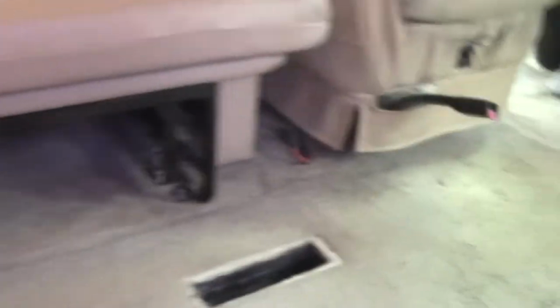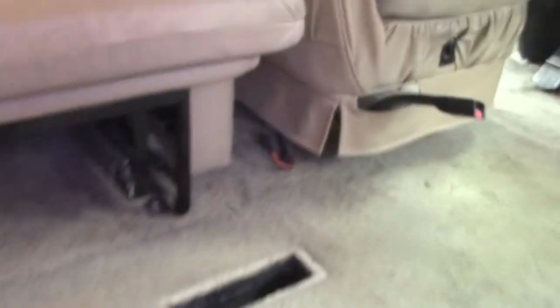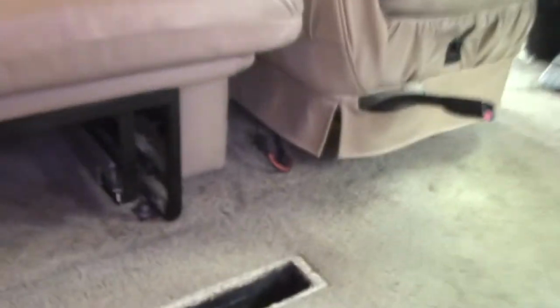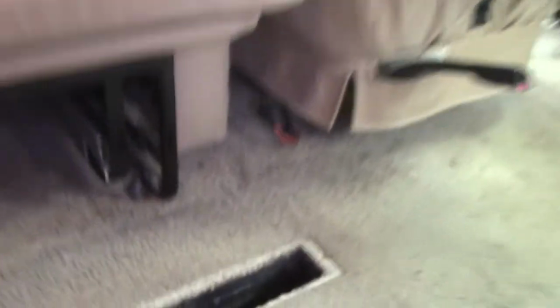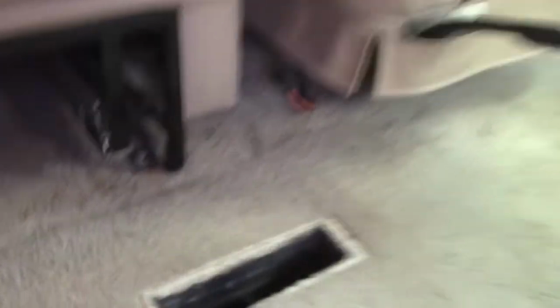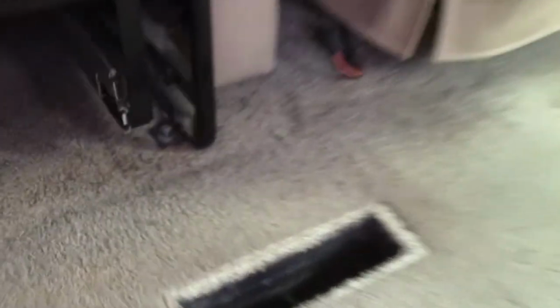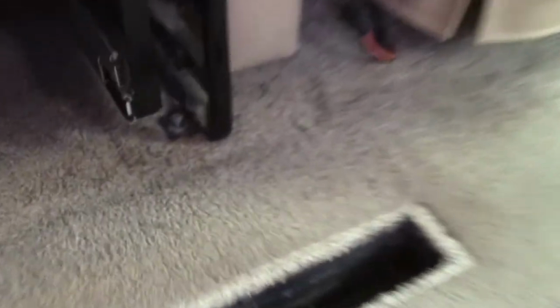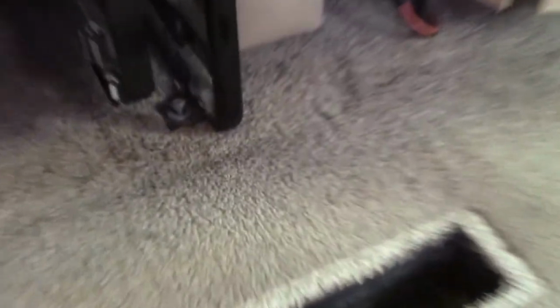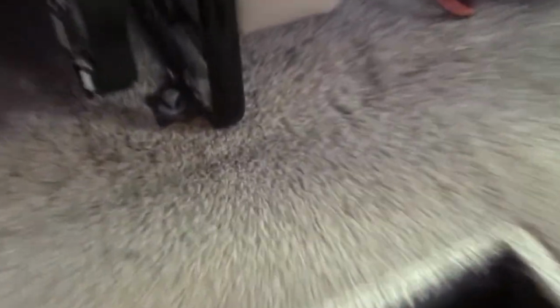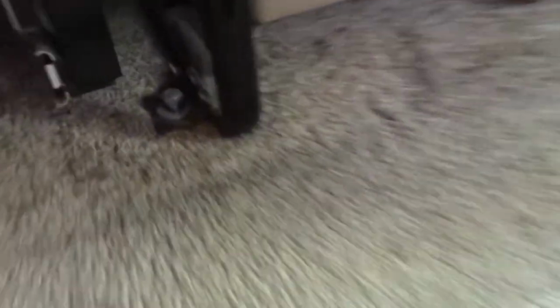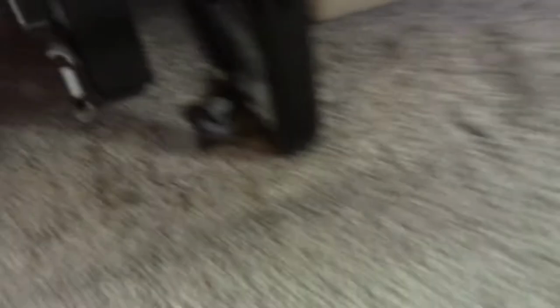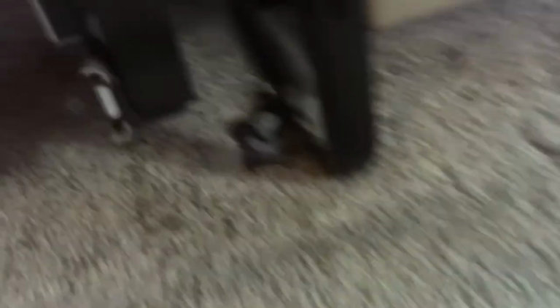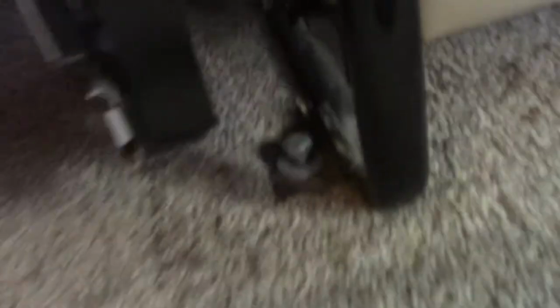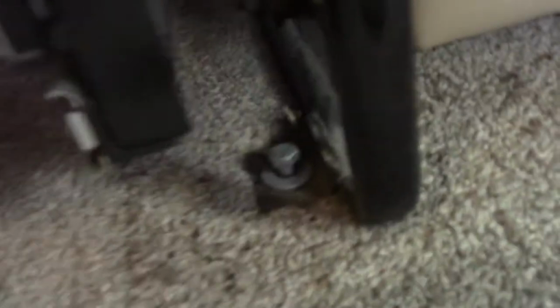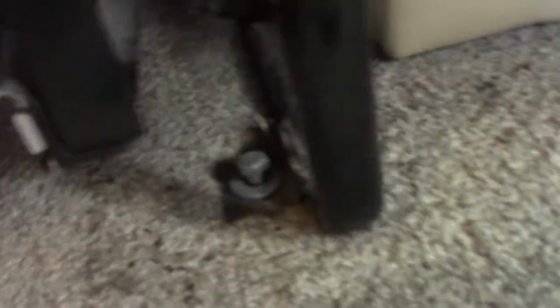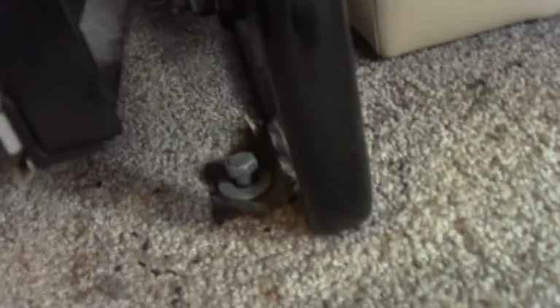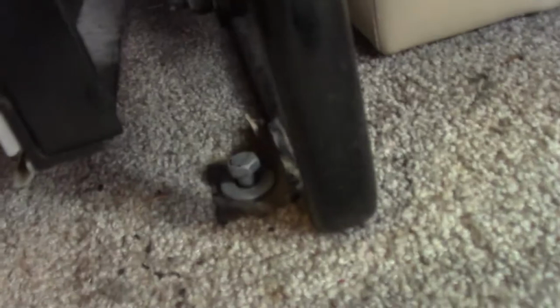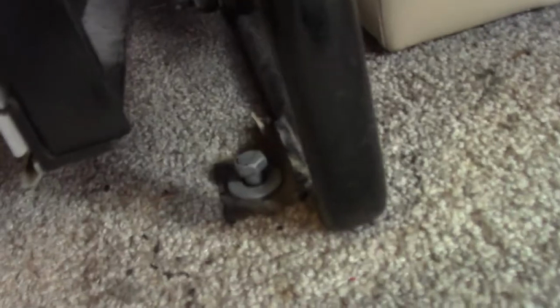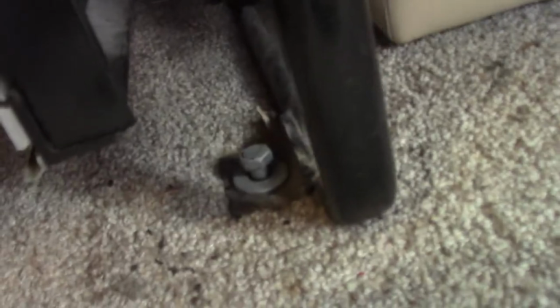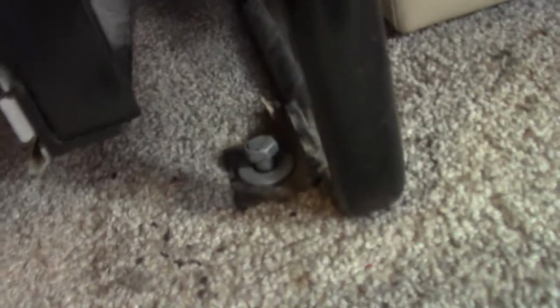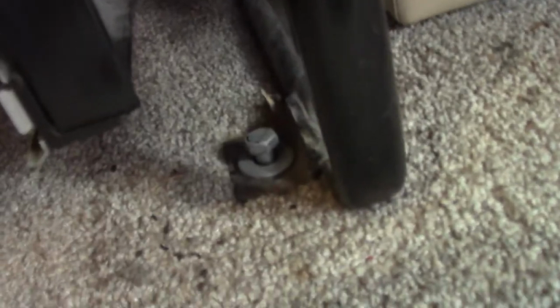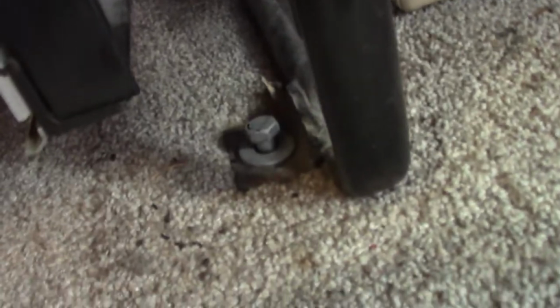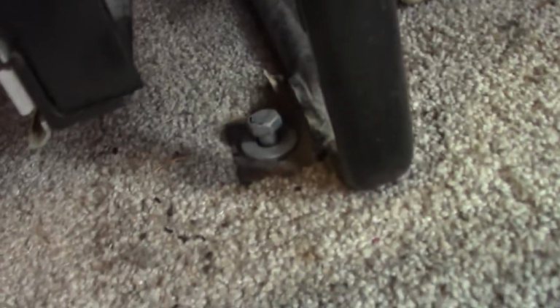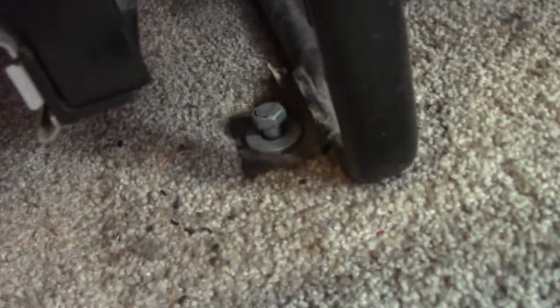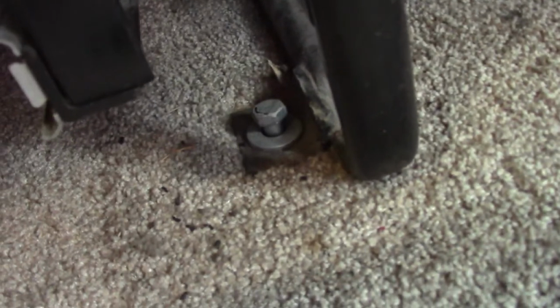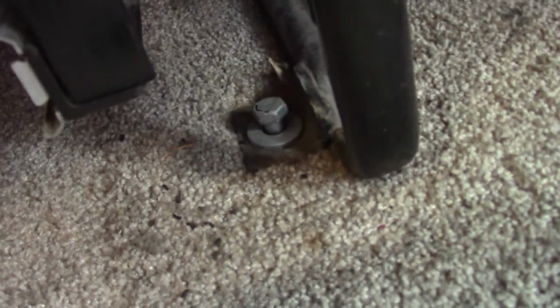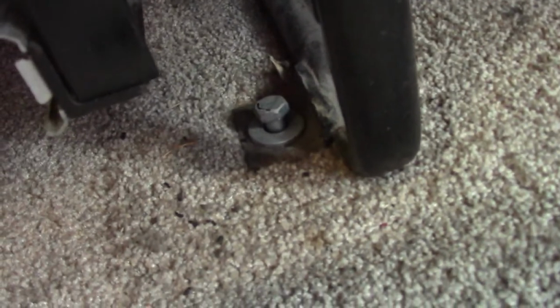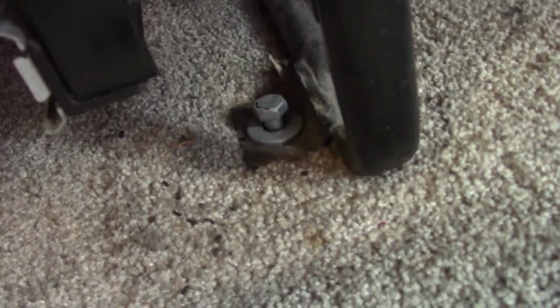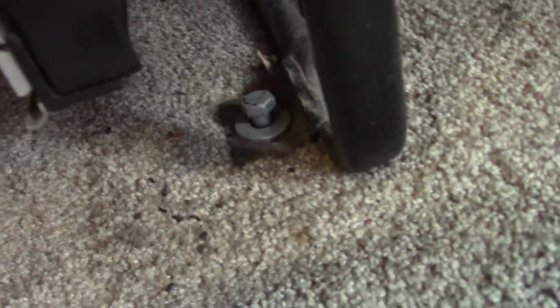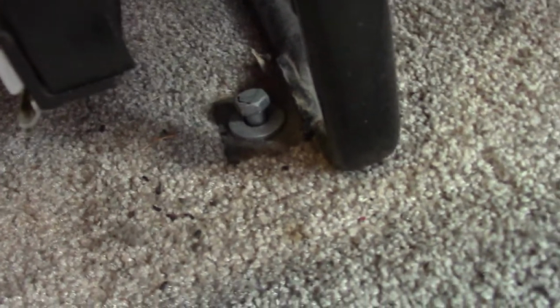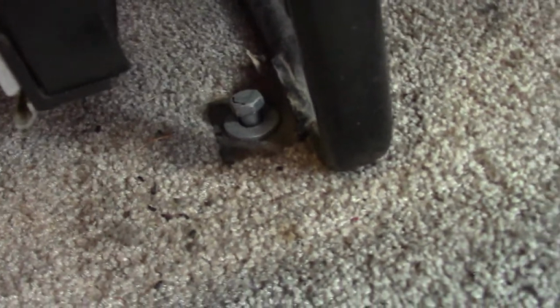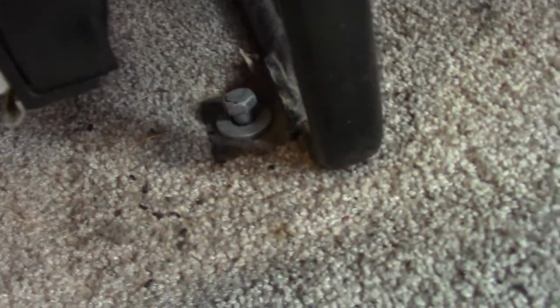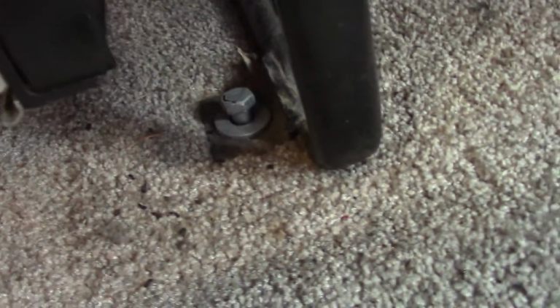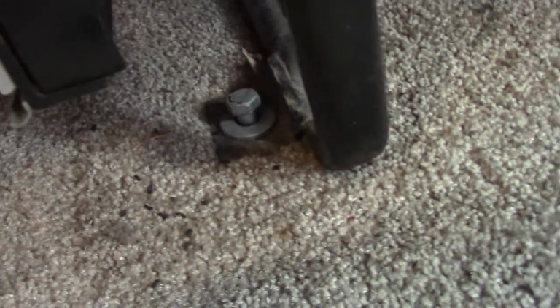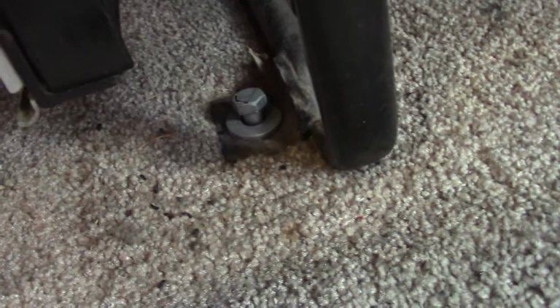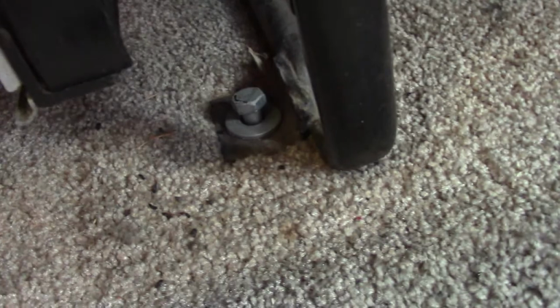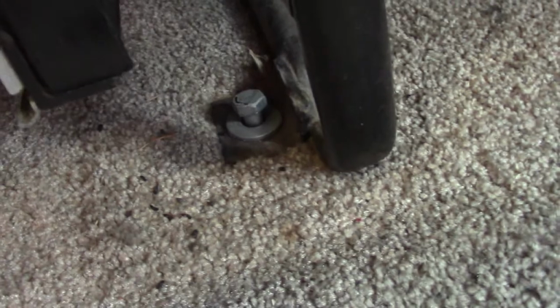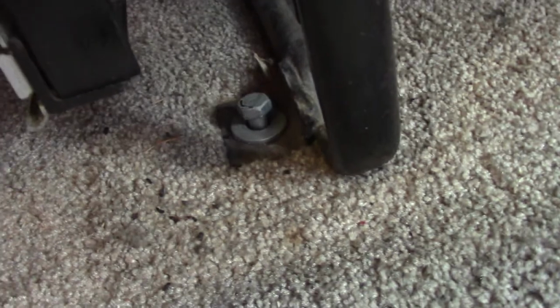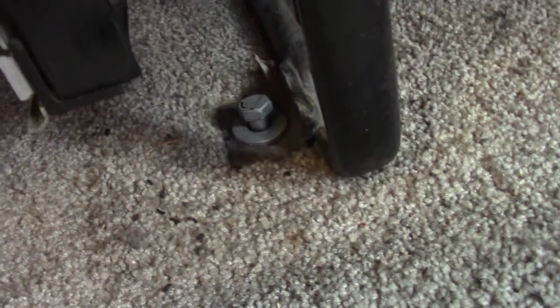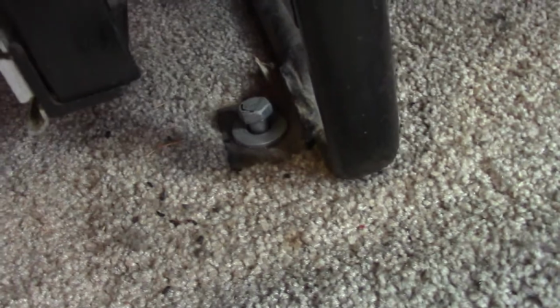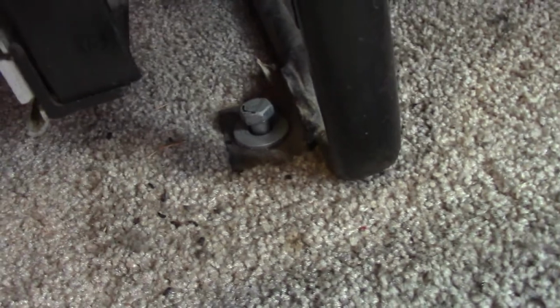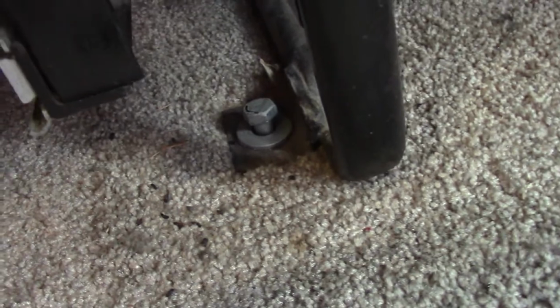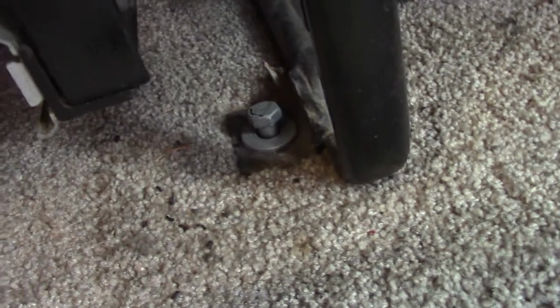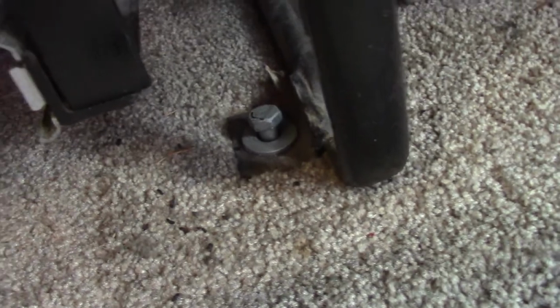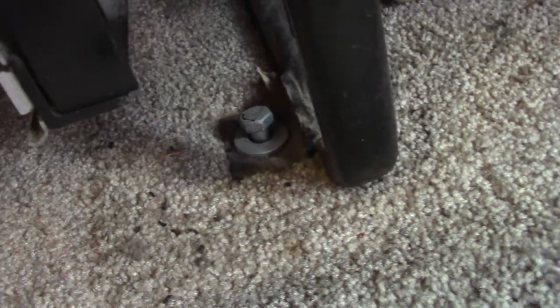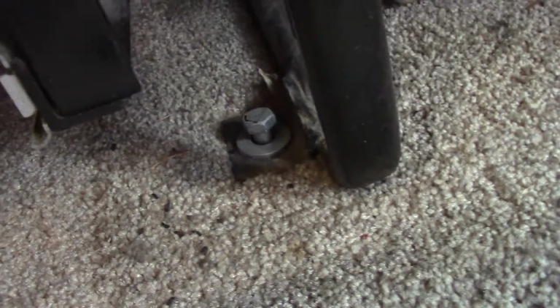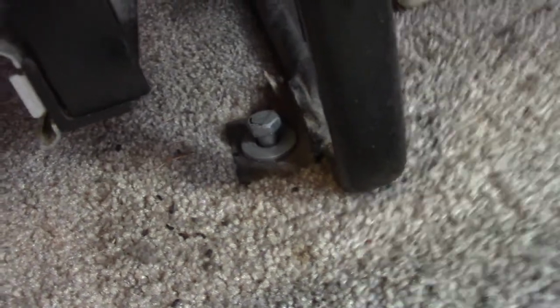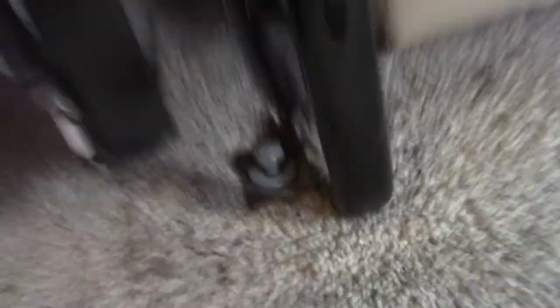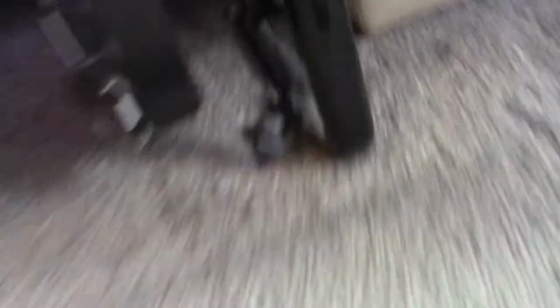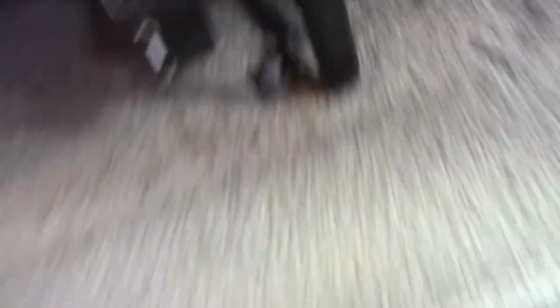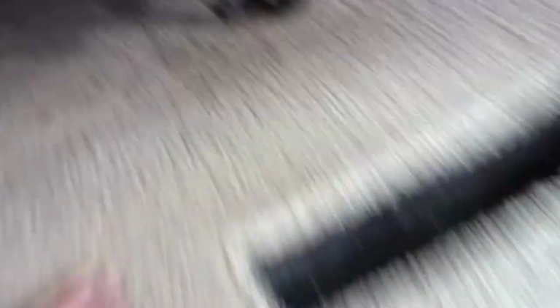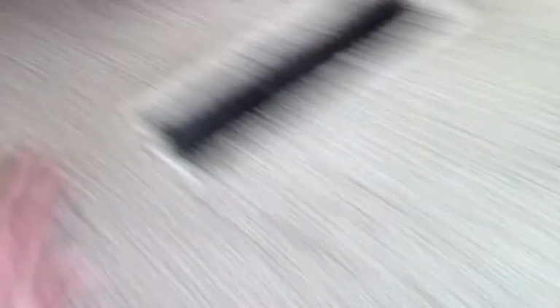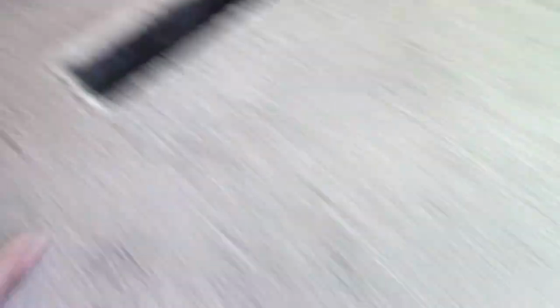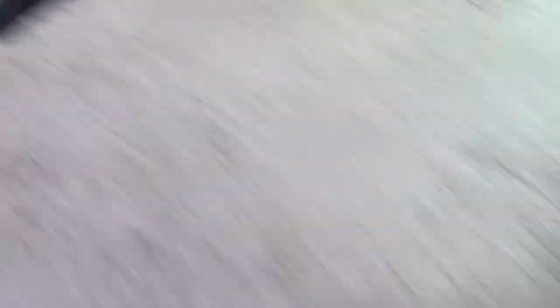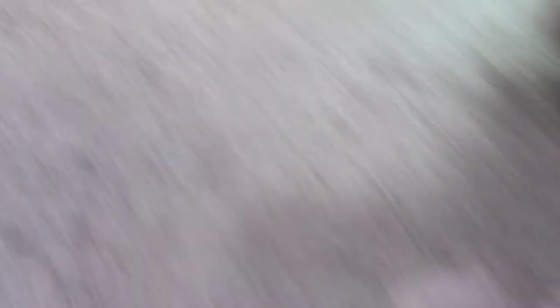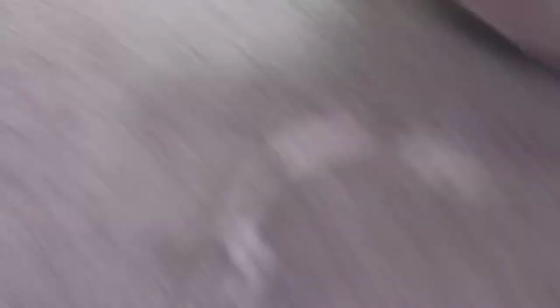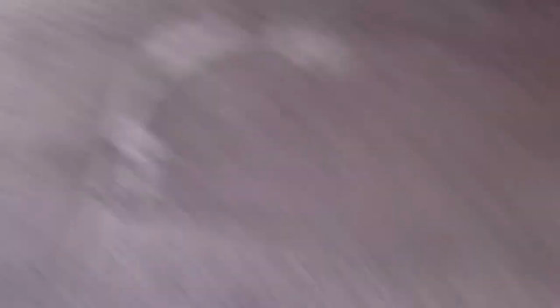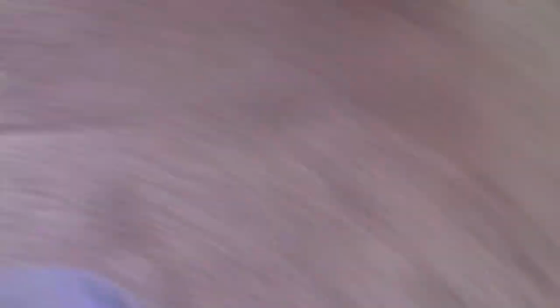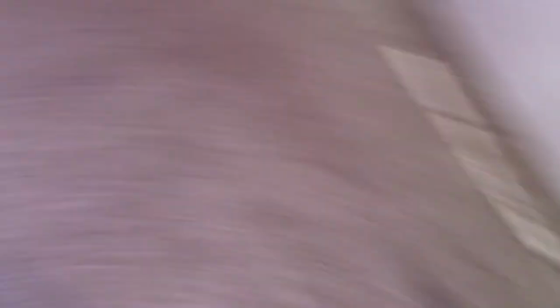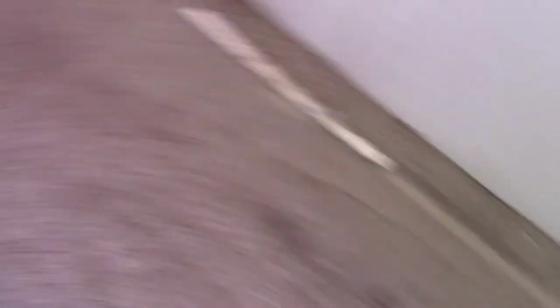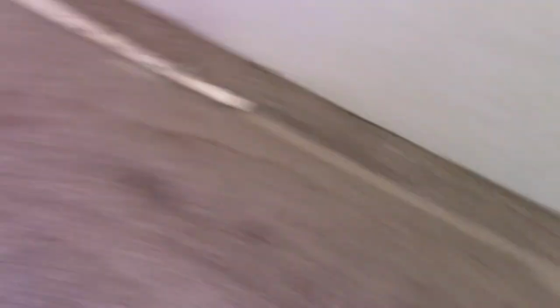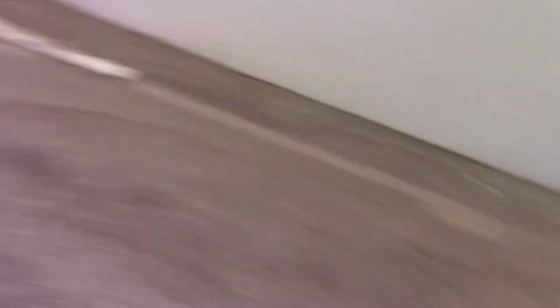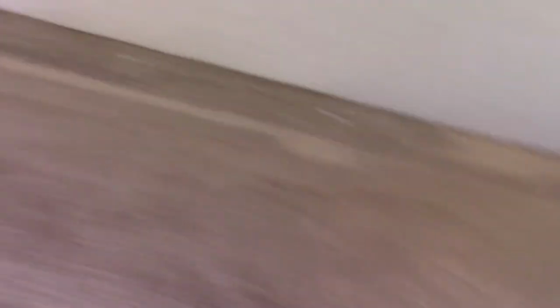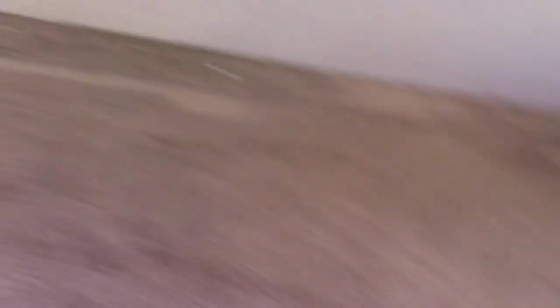Now I'm going to have to get these bolts out. I don't know what they are. I'm hoping they're just lags that go into the floor, because it's a wood floor and that's what they had on this one.